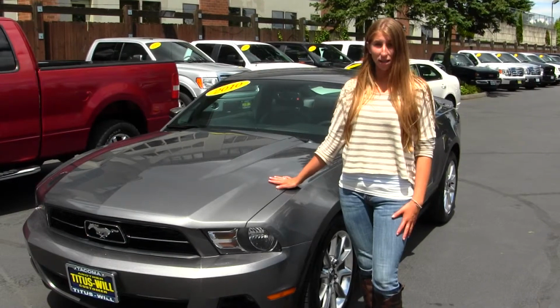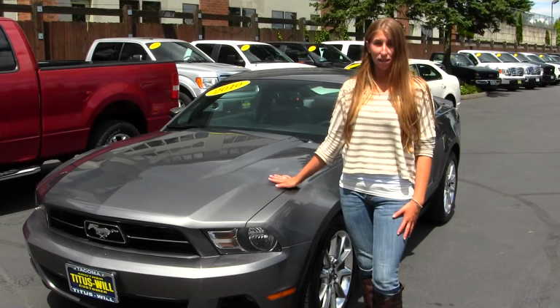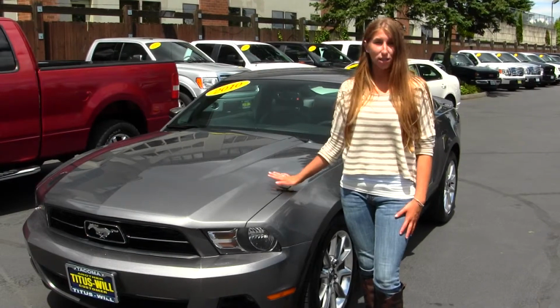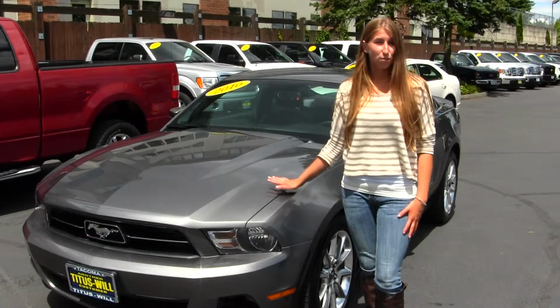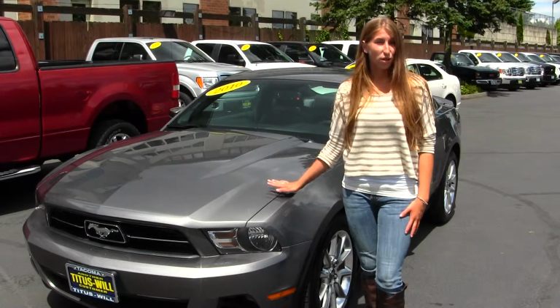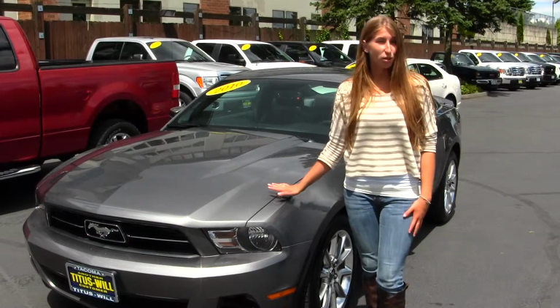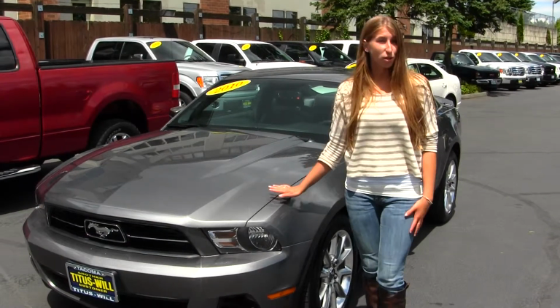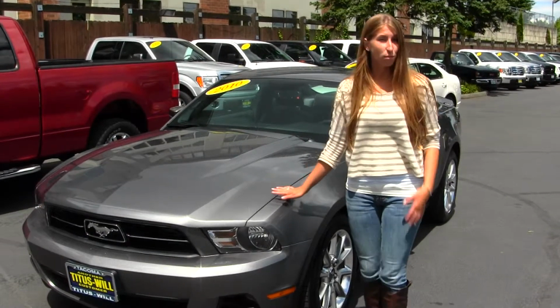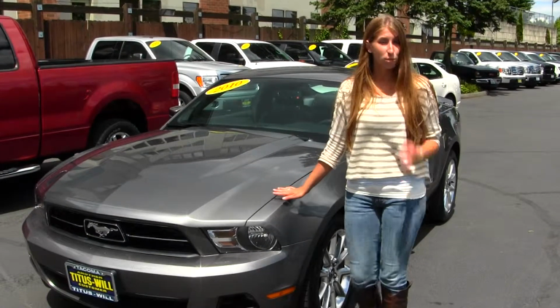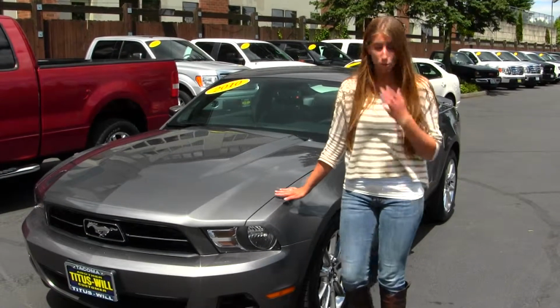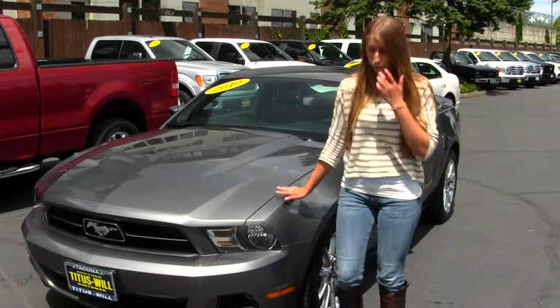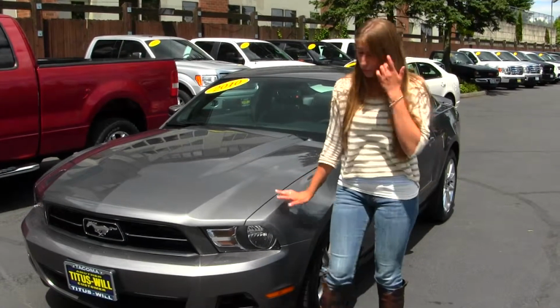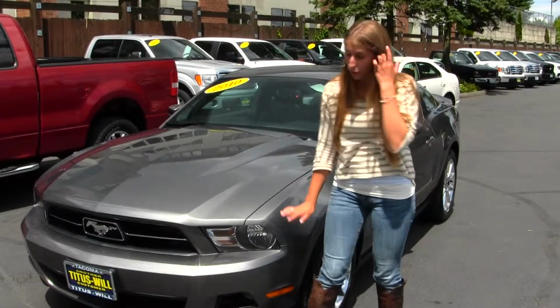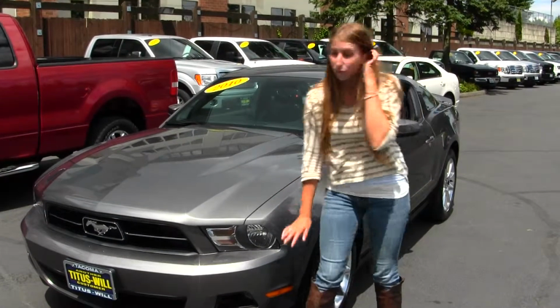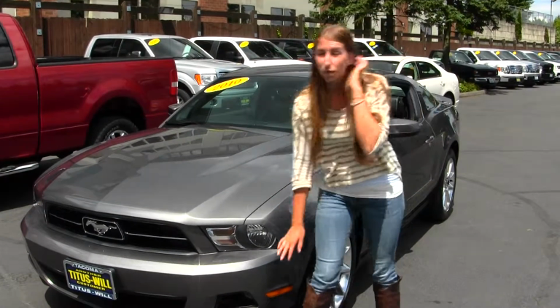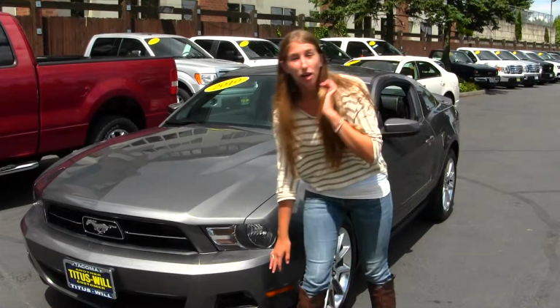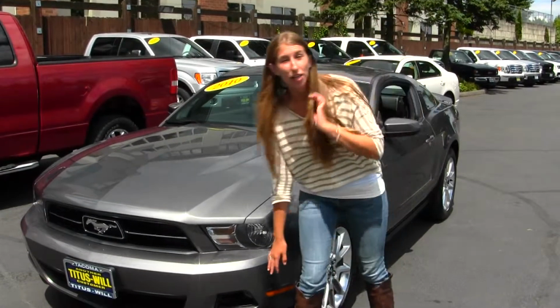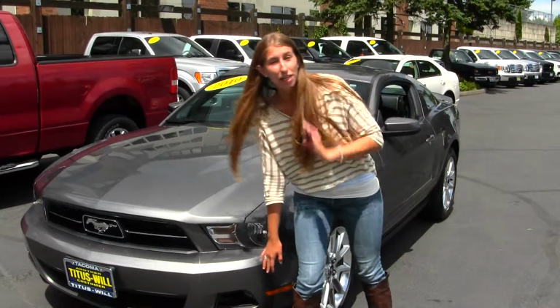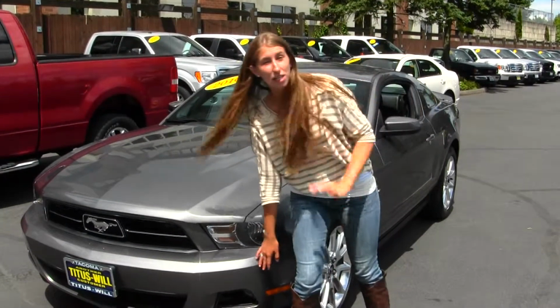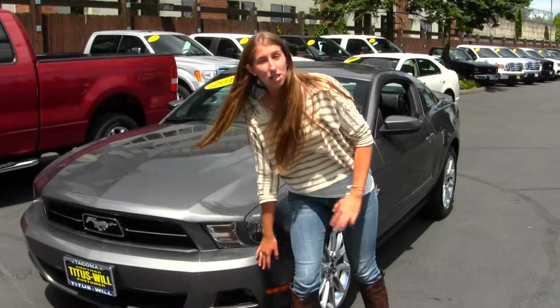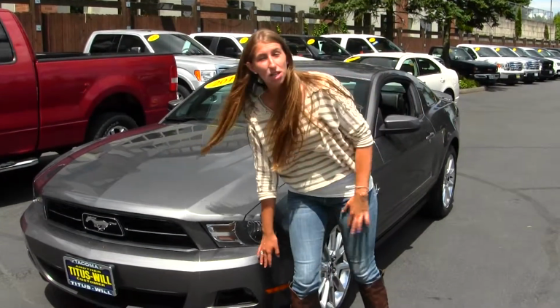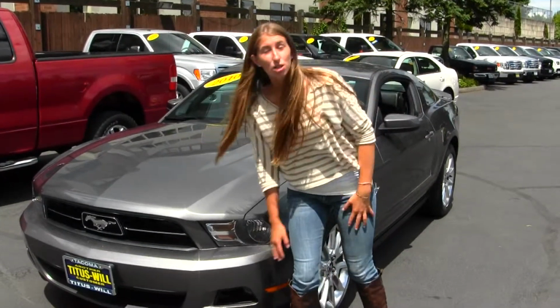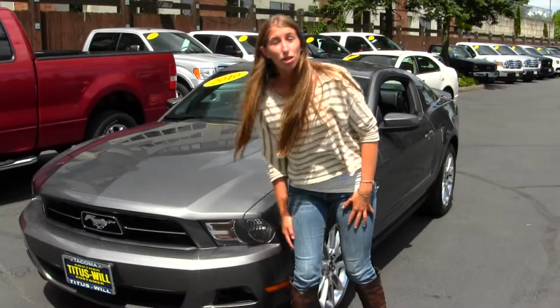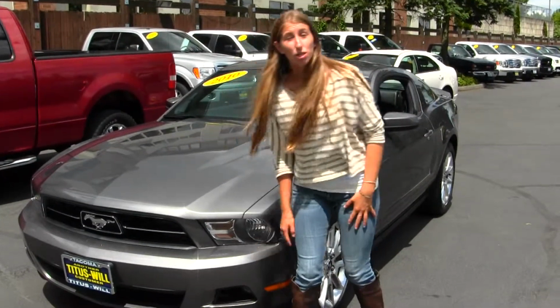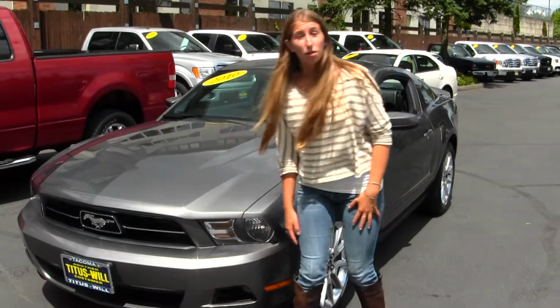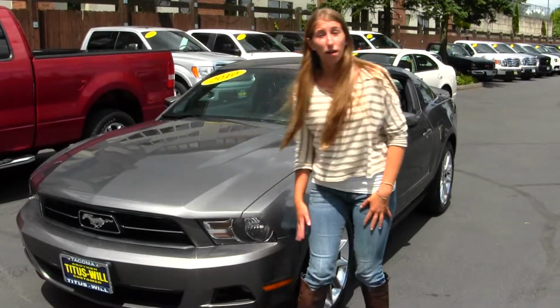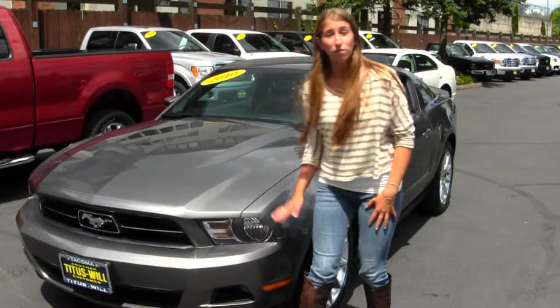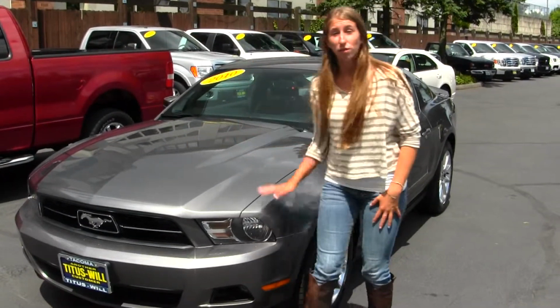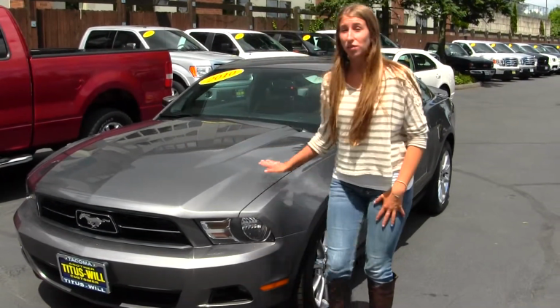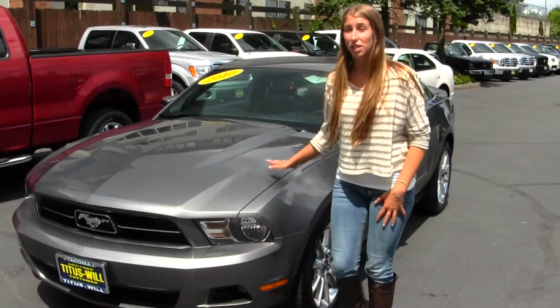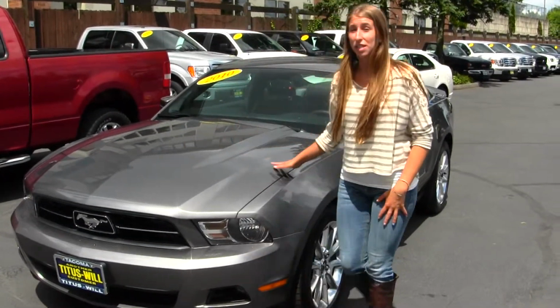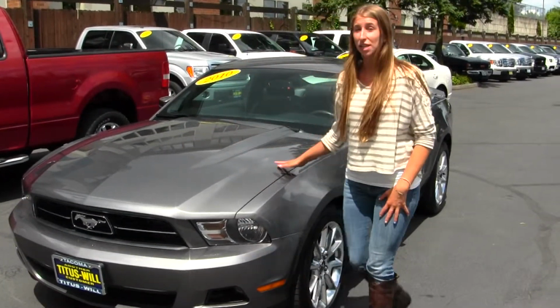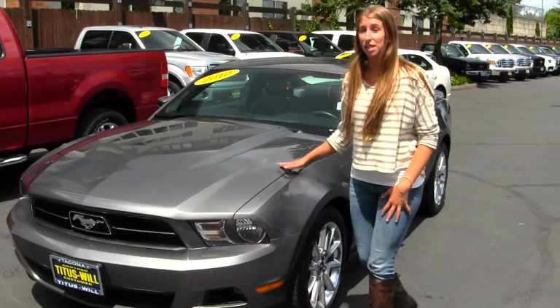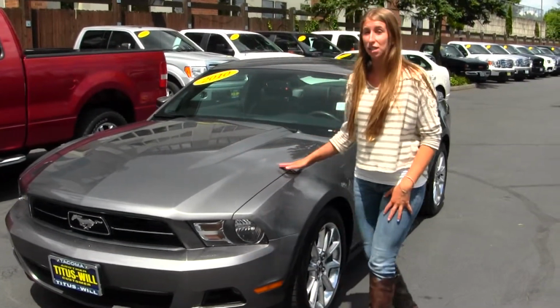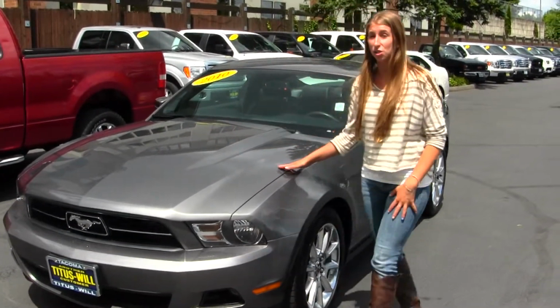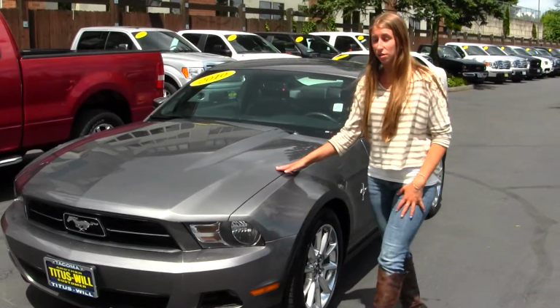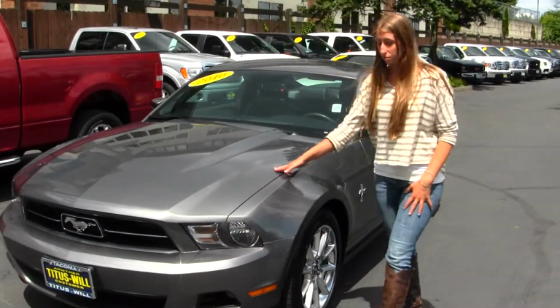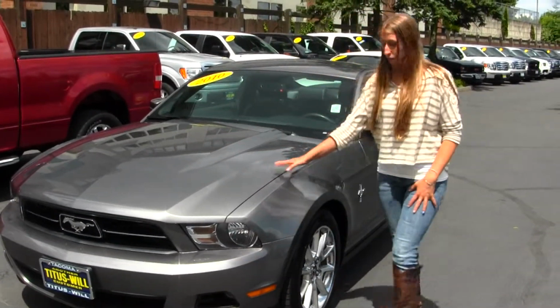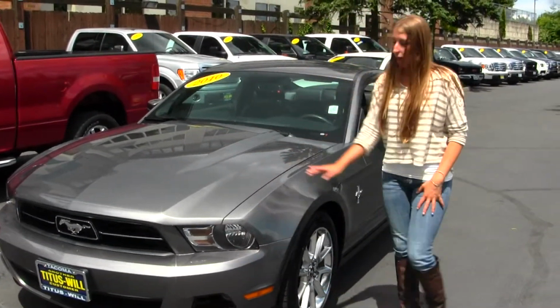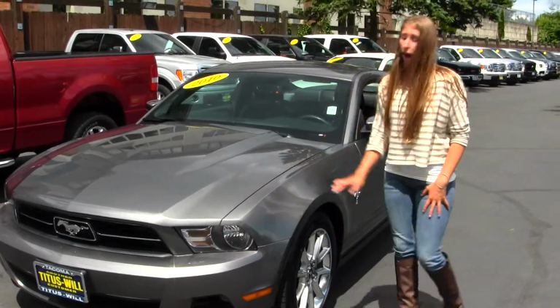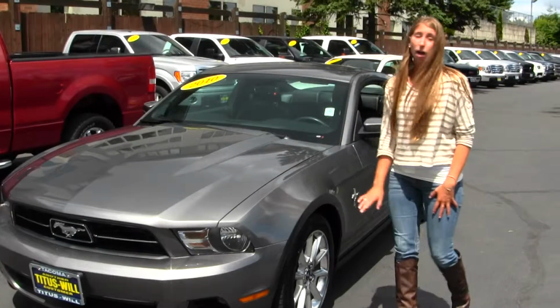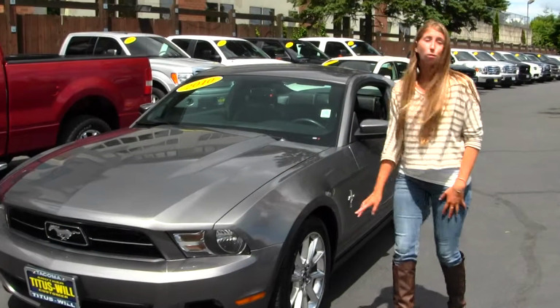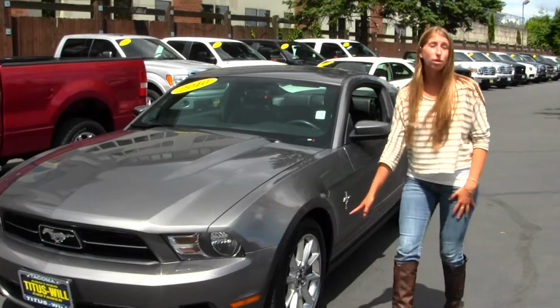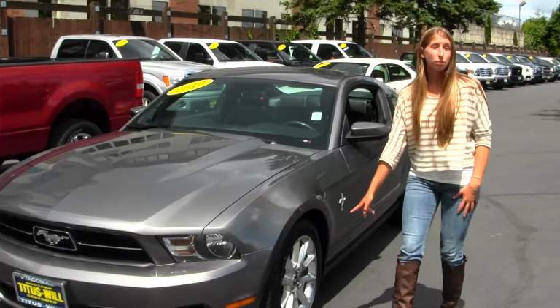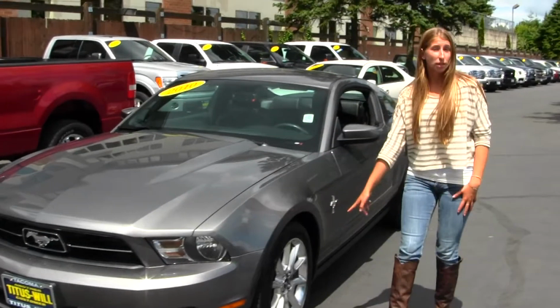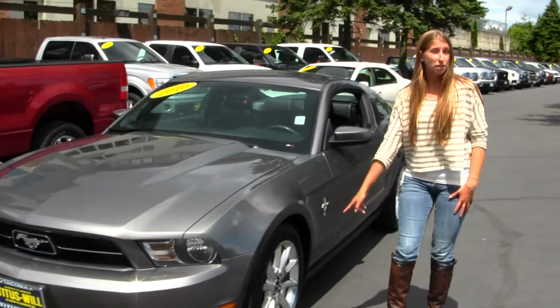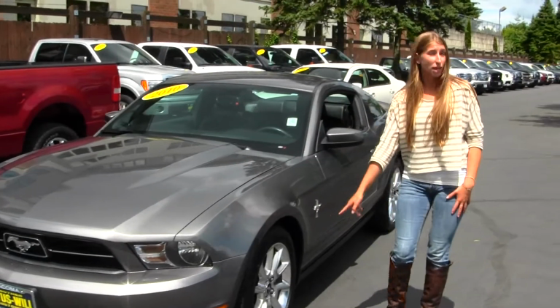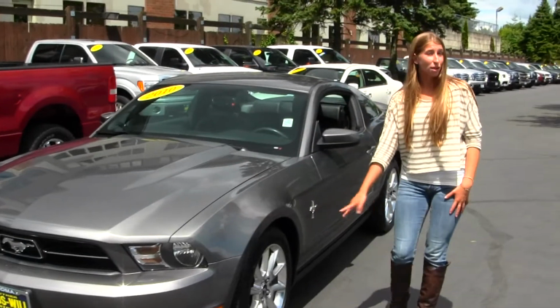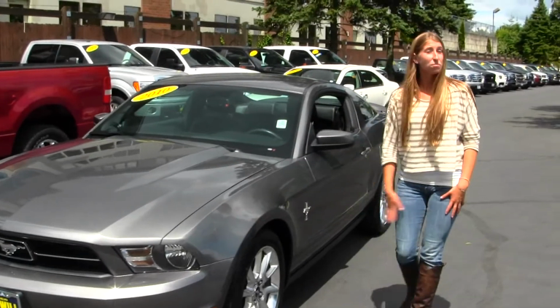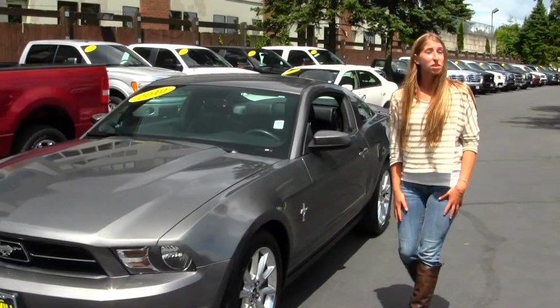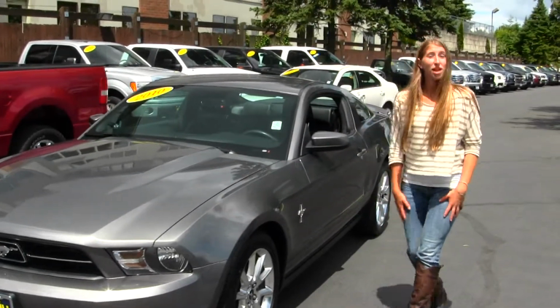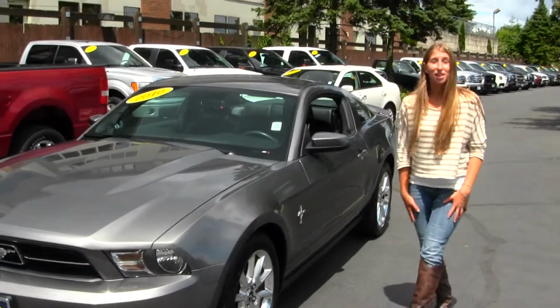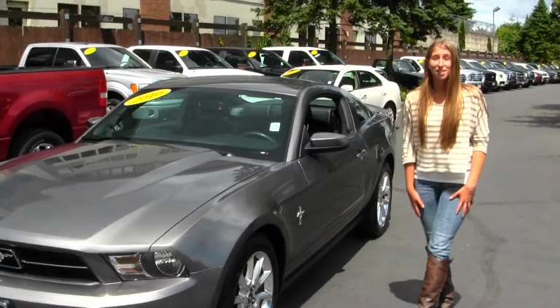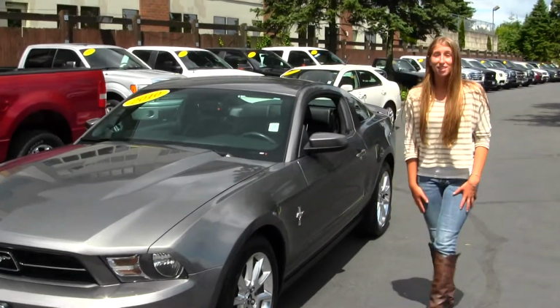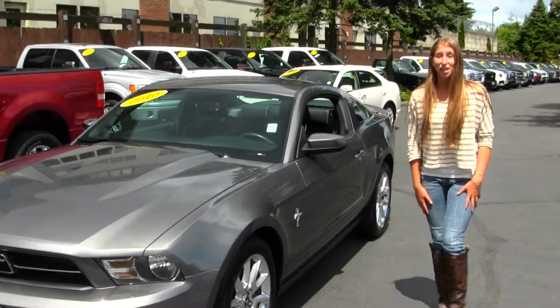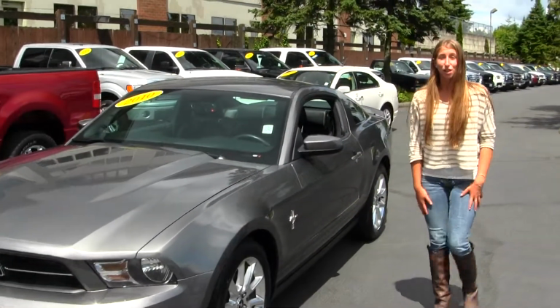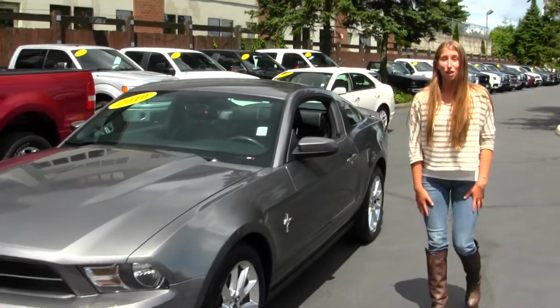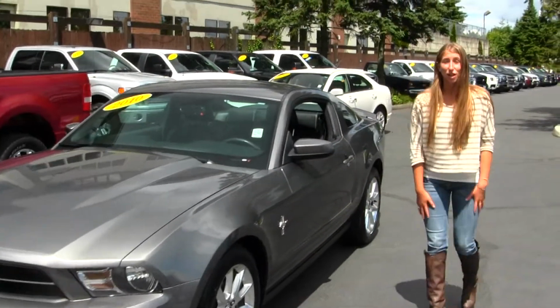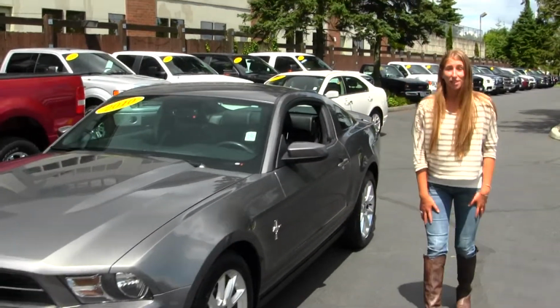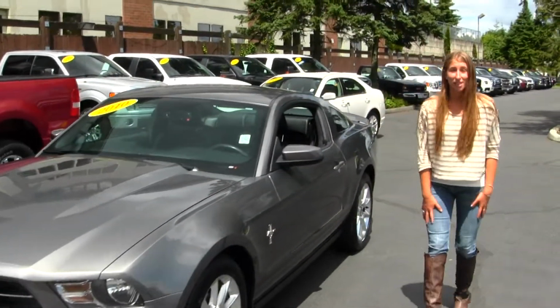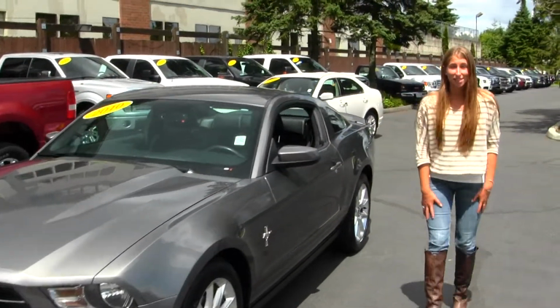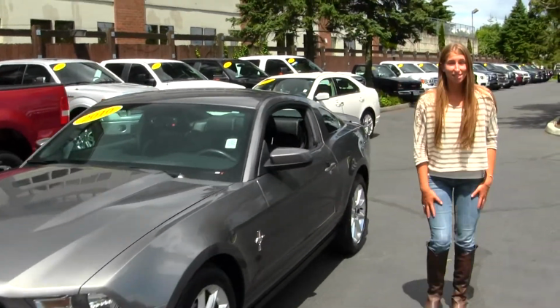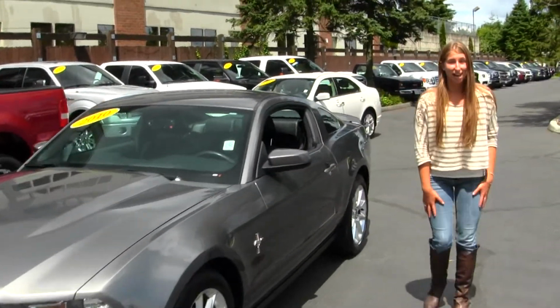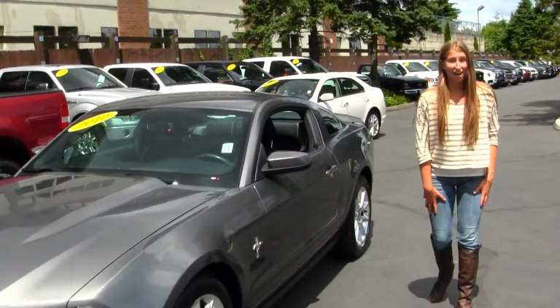This vehicle comes equipped with fog lights, a V6 engine, and alloy wheels. Let's take a look on the inside.